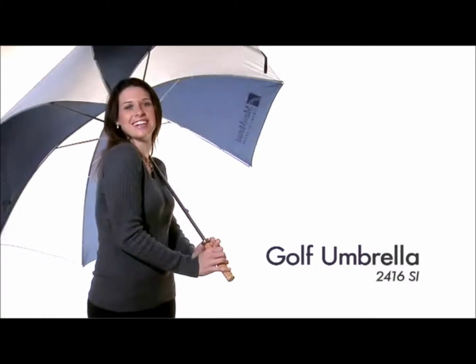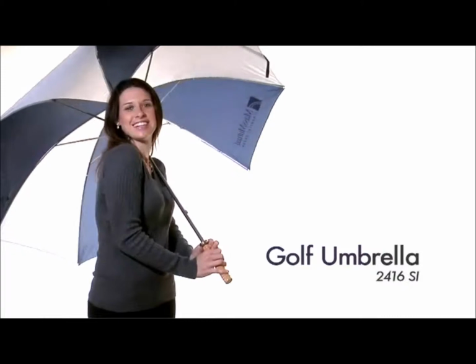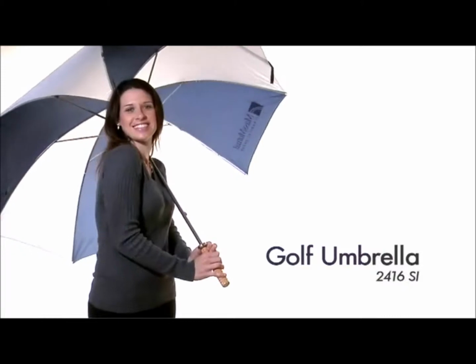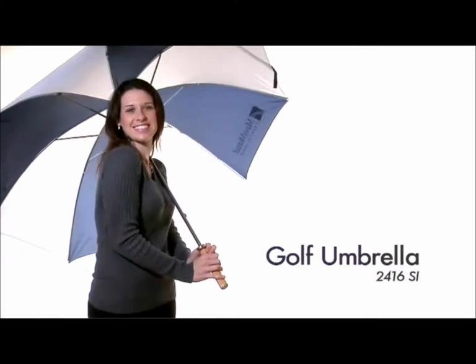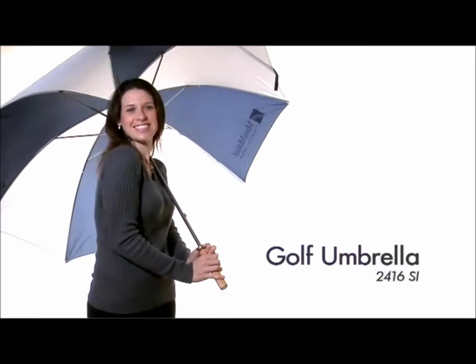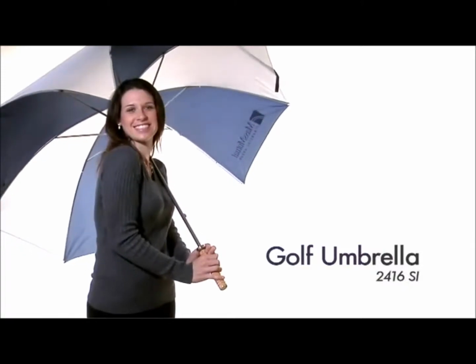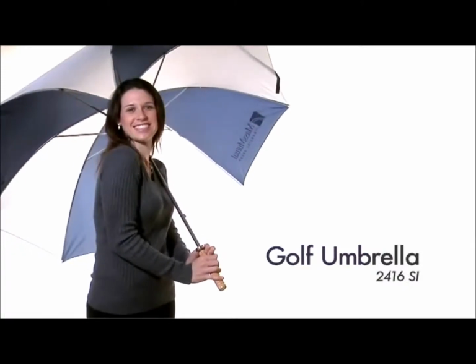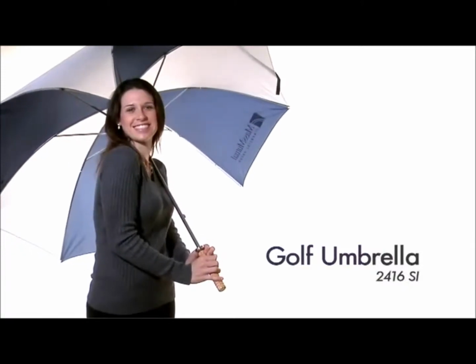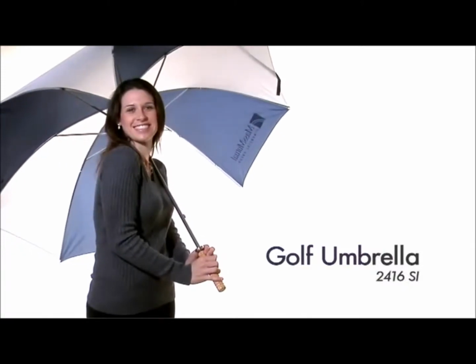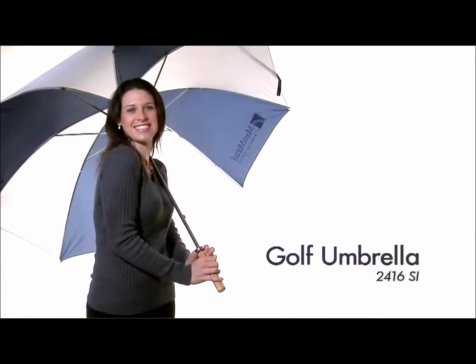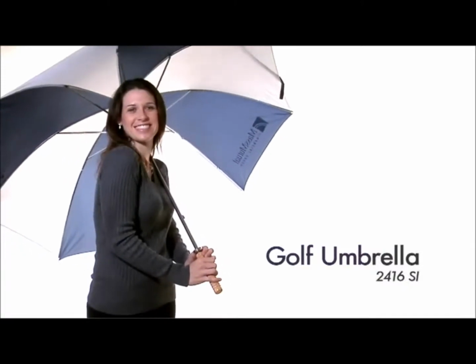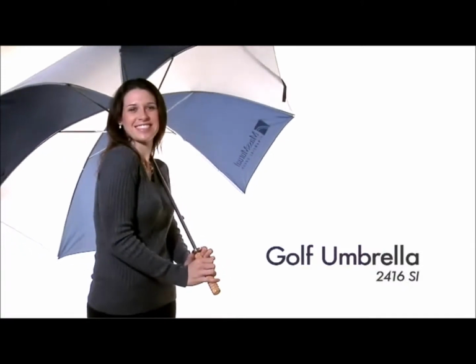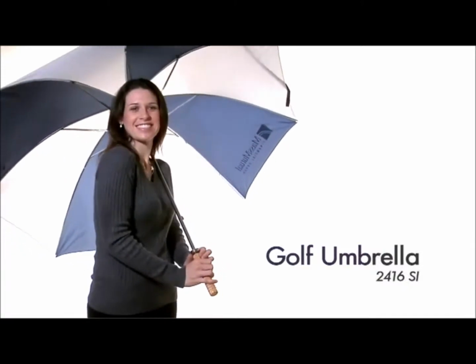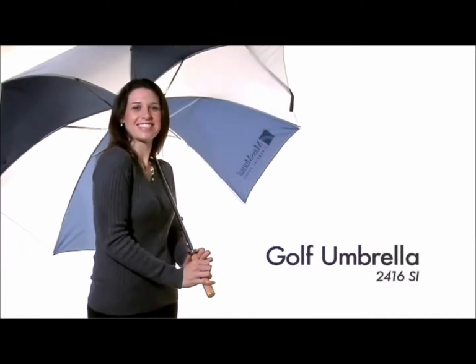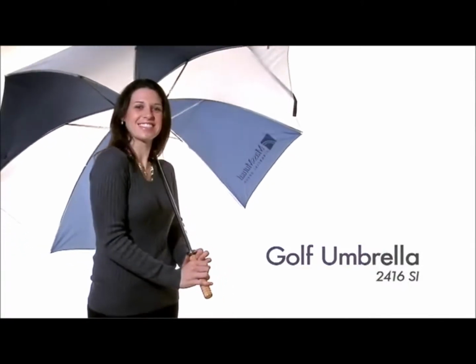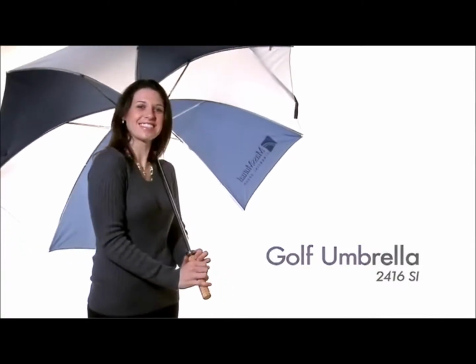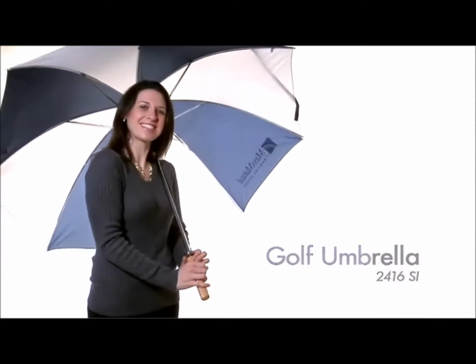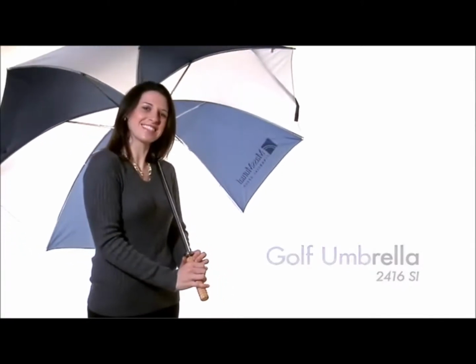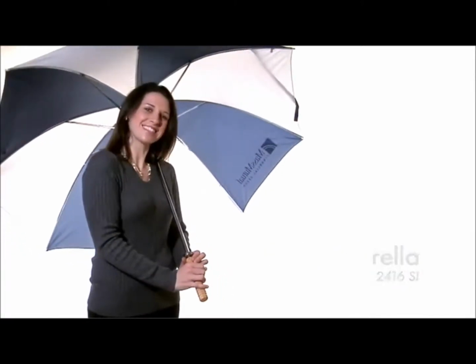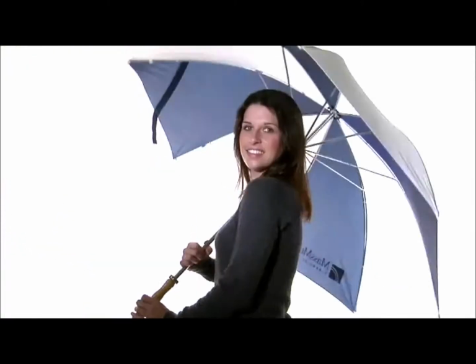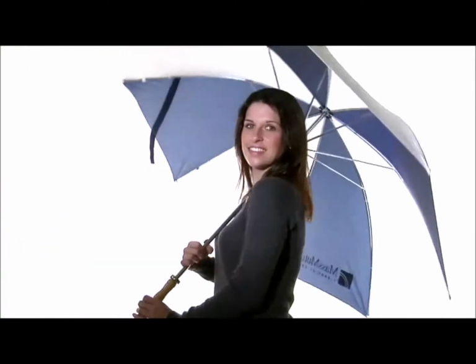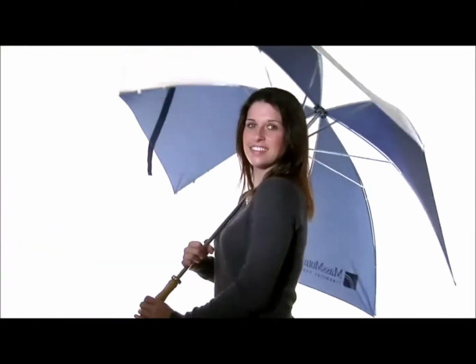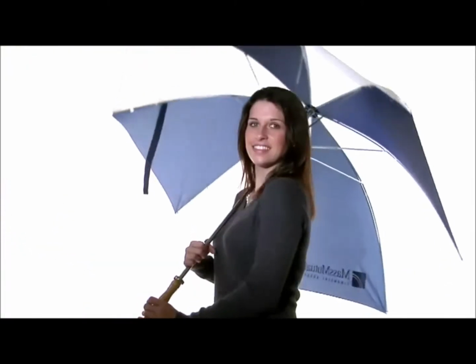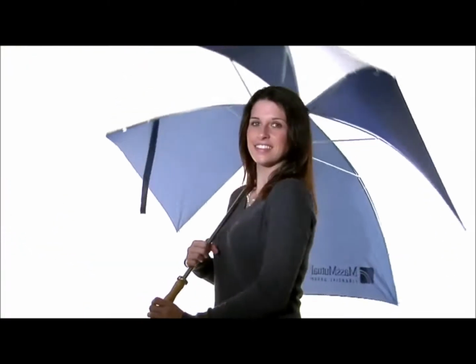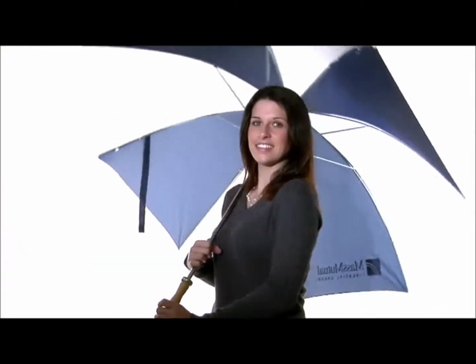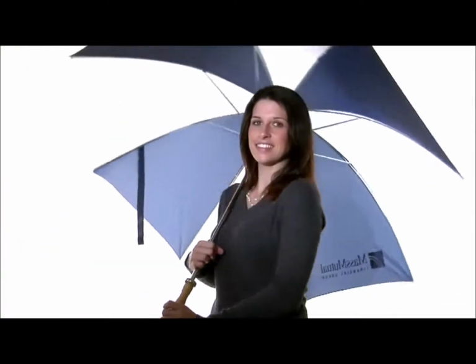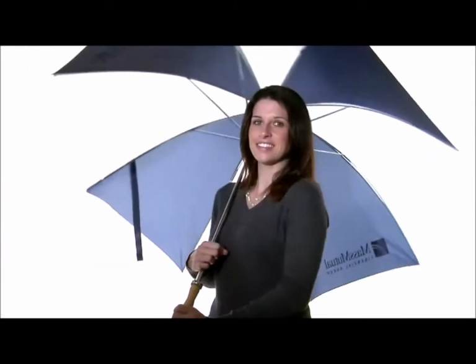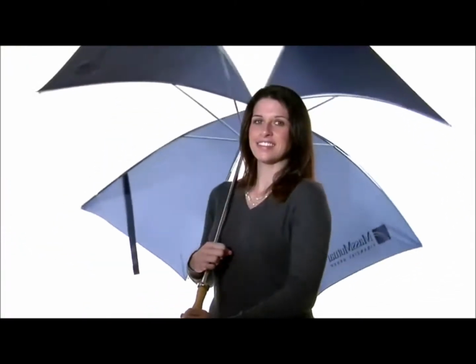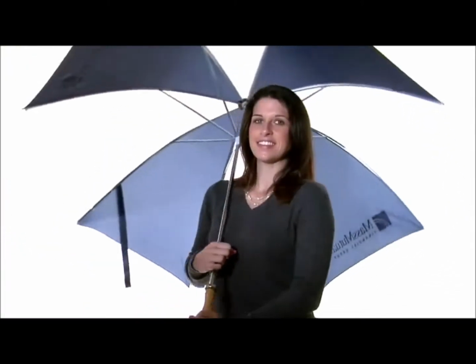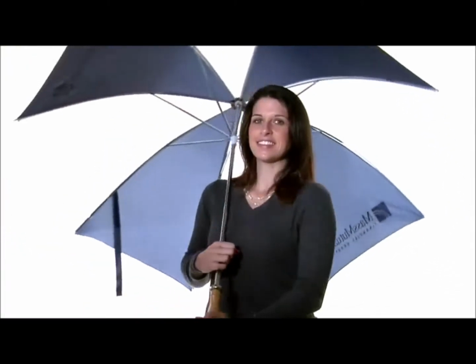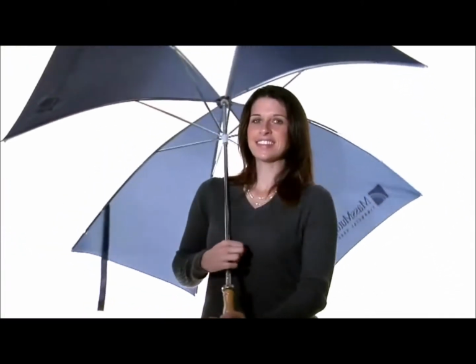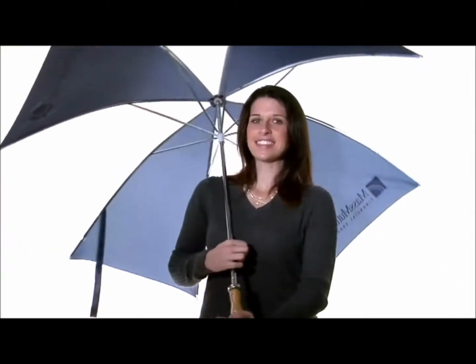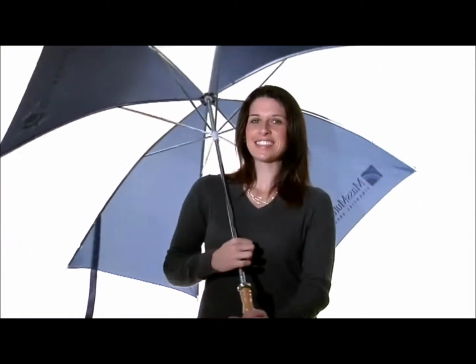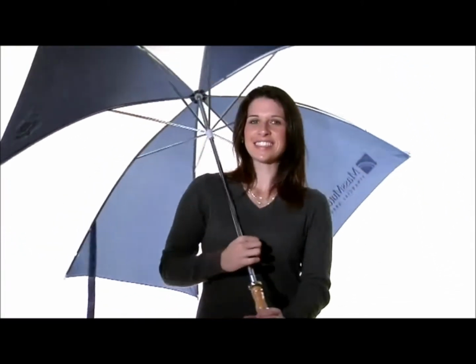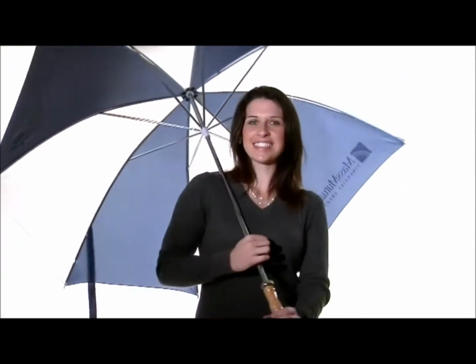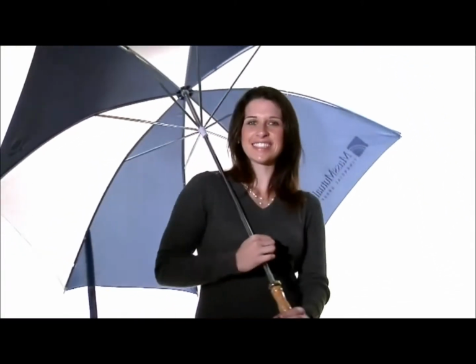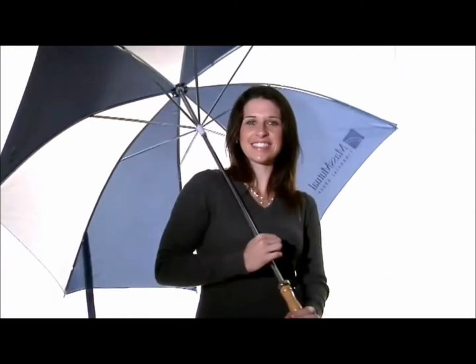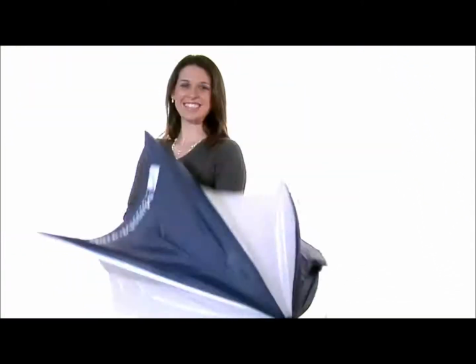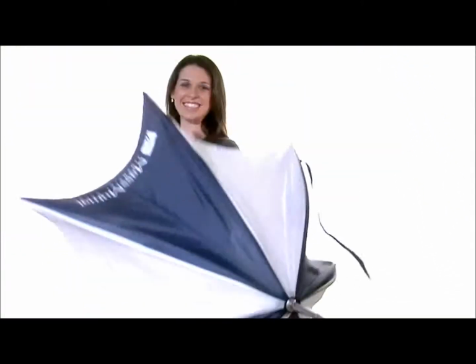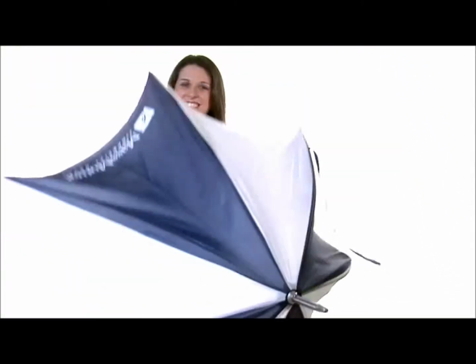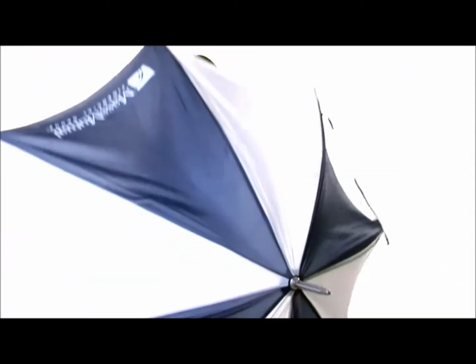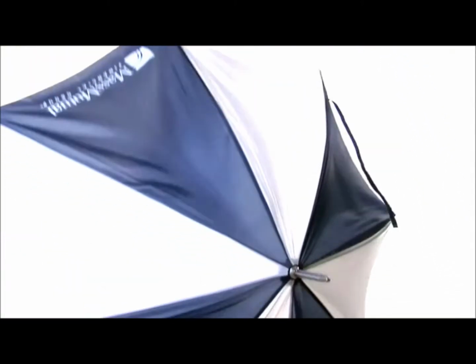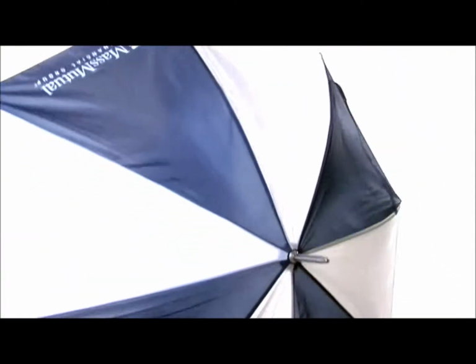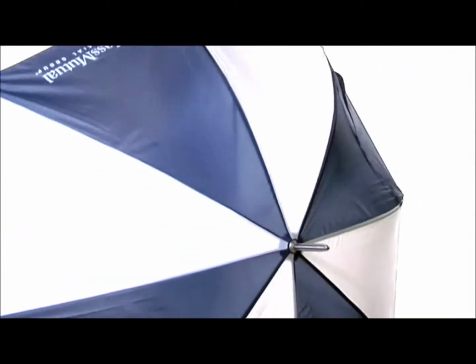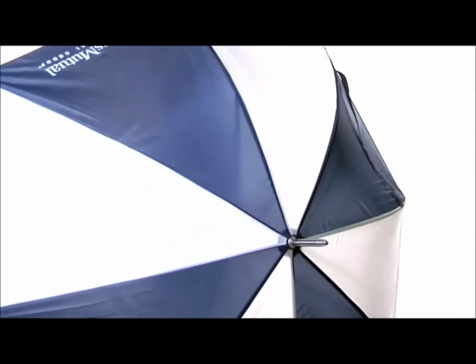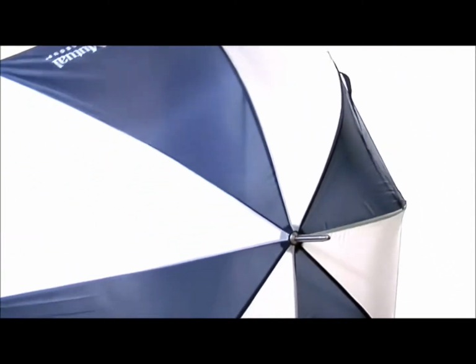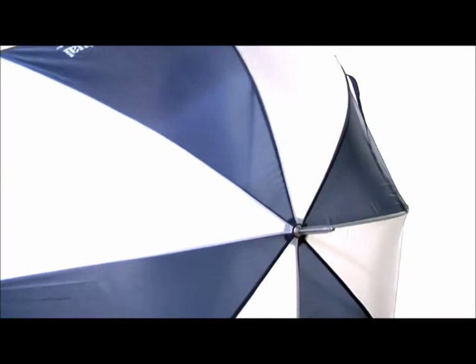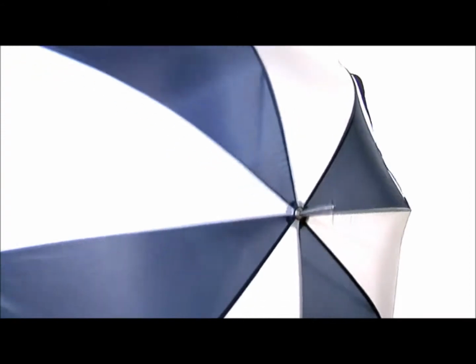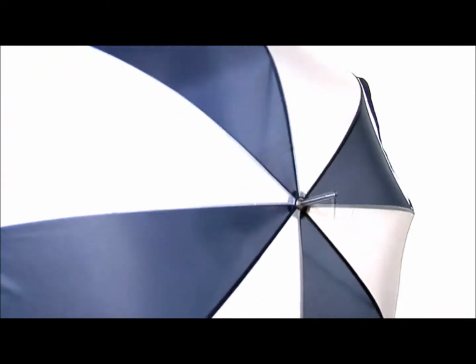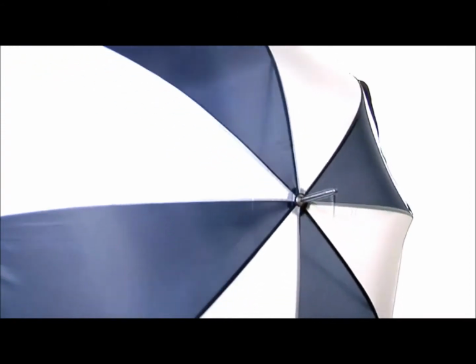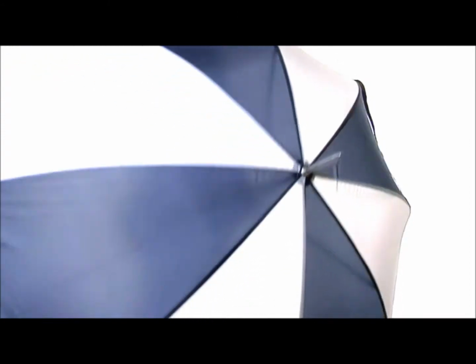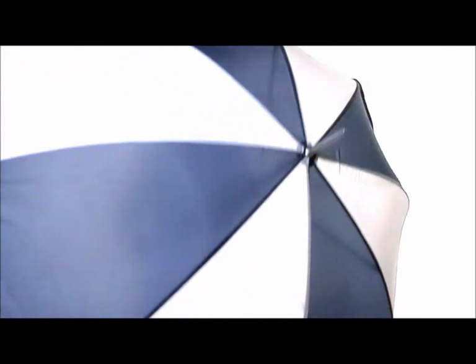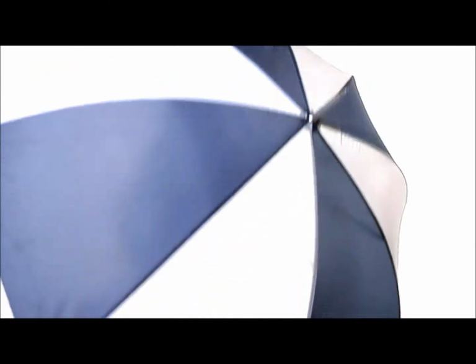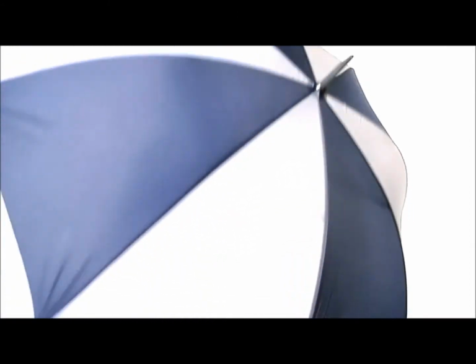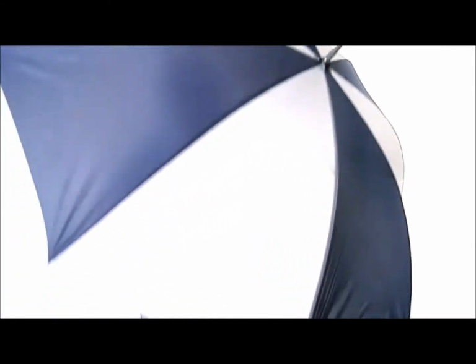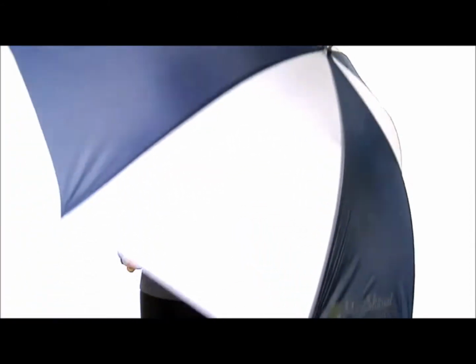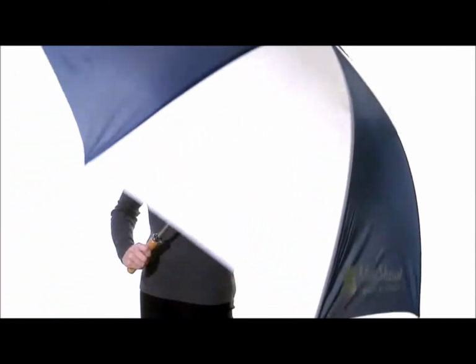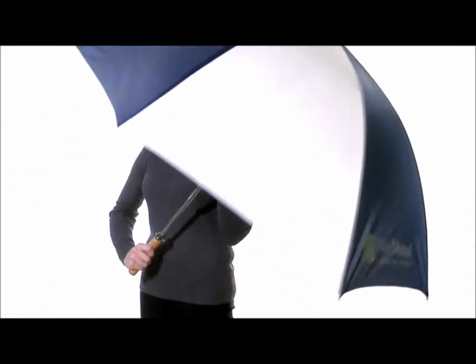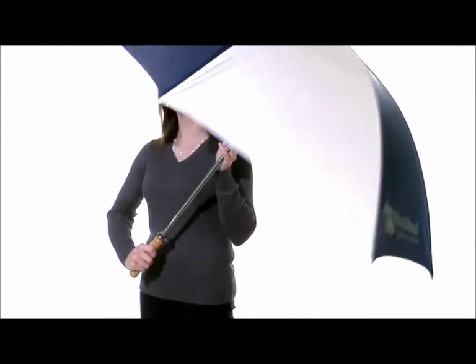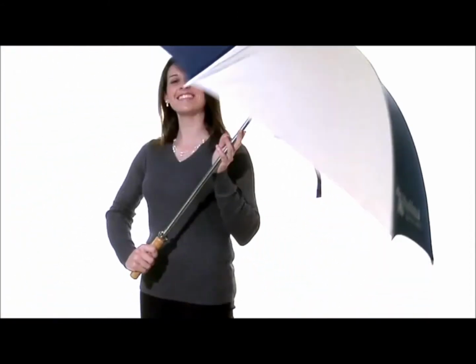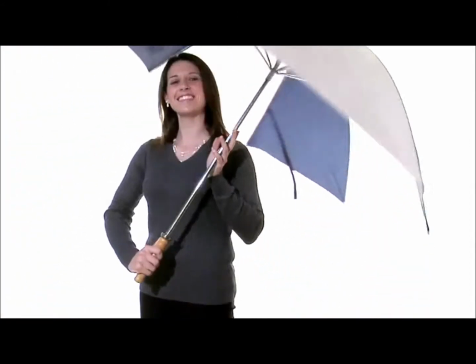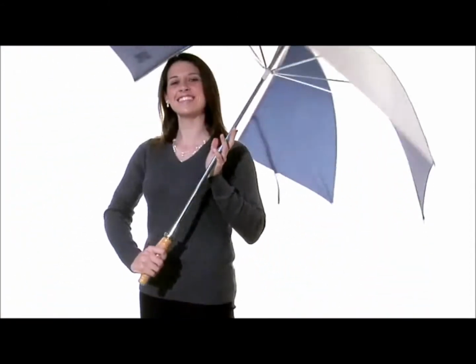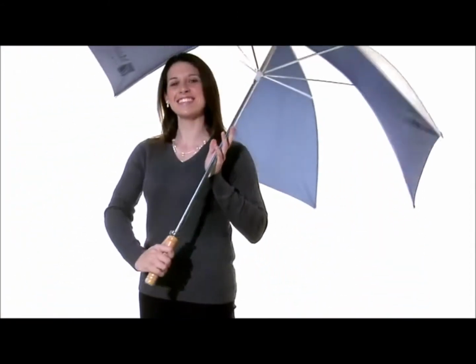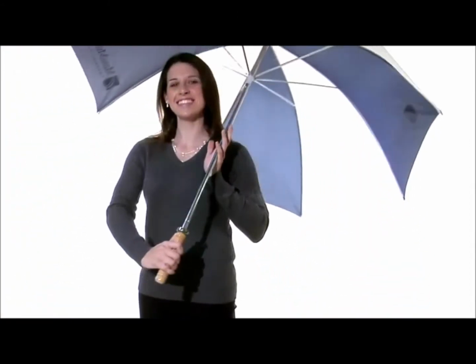This is our most economical golf umbrella, but don't let the word economical fool you. This umbrella is strong, dependable, and durable.